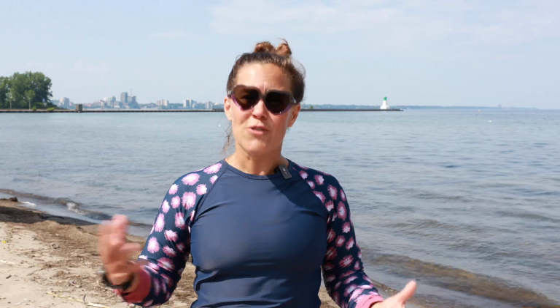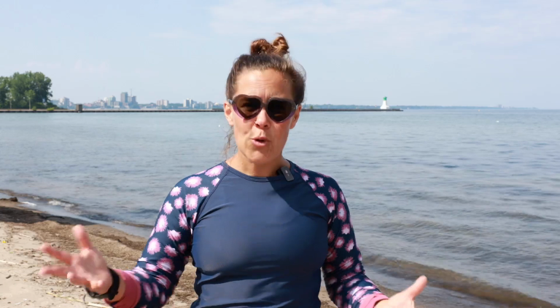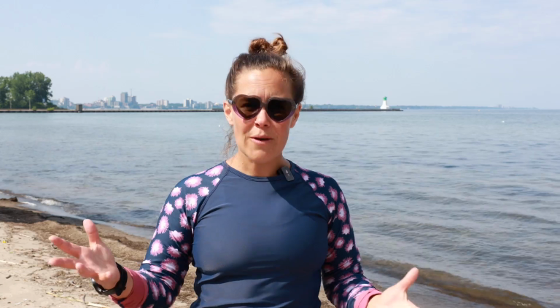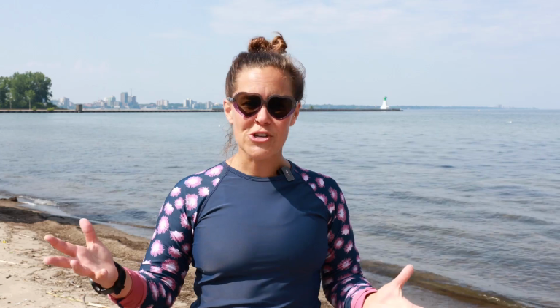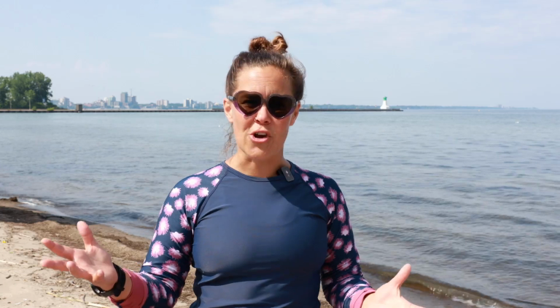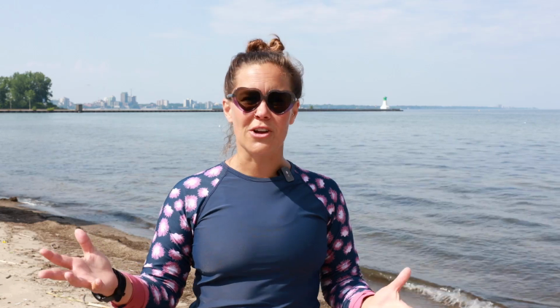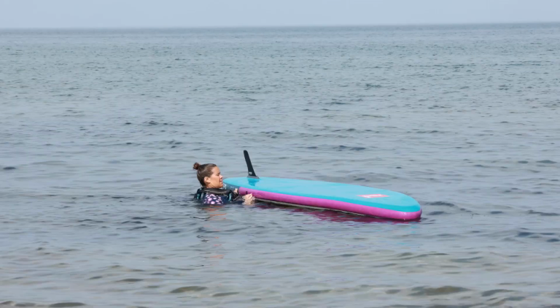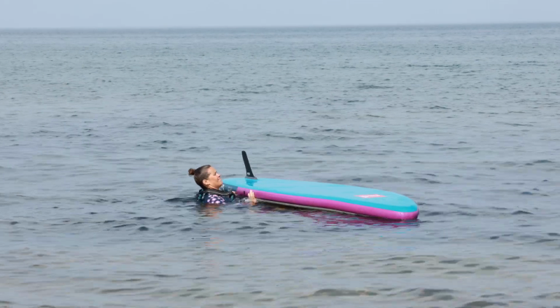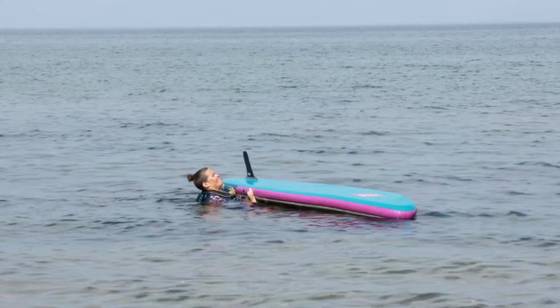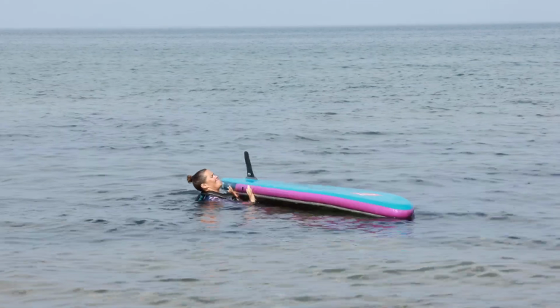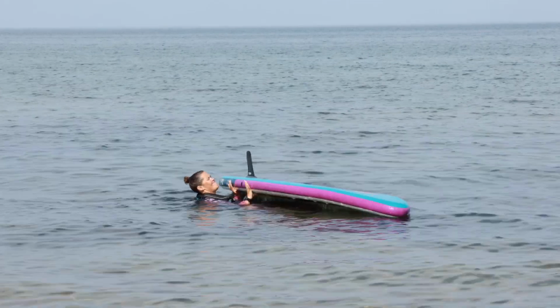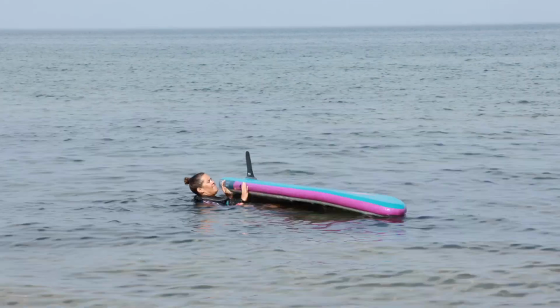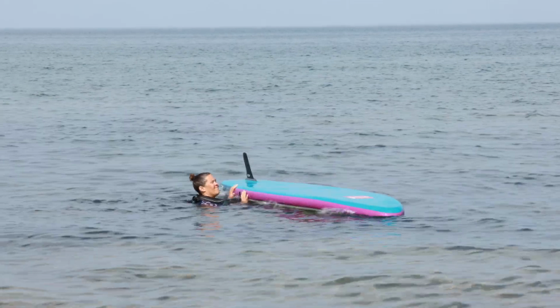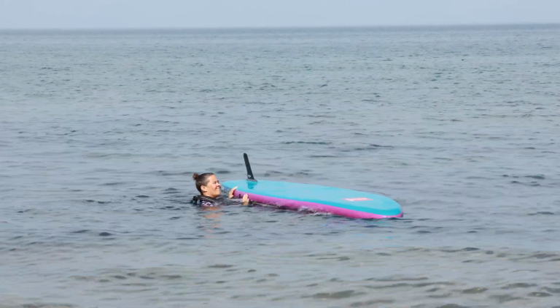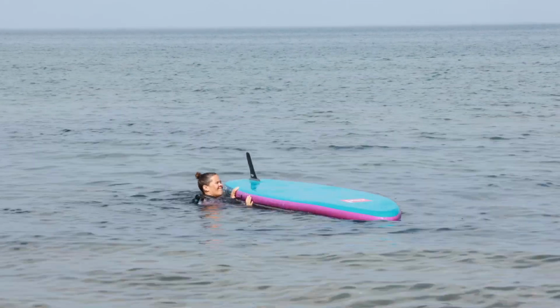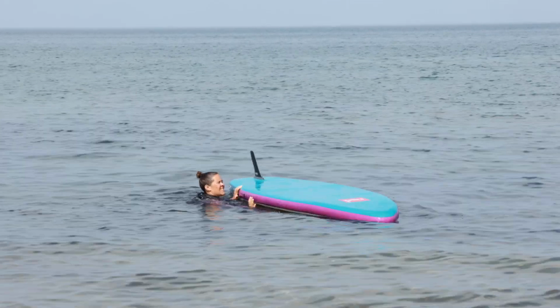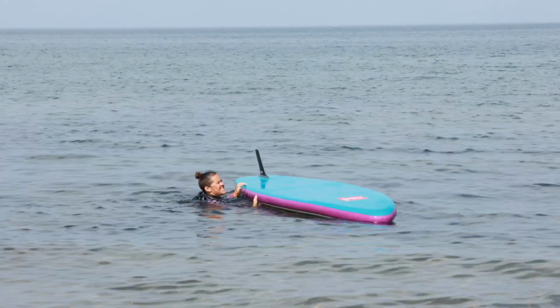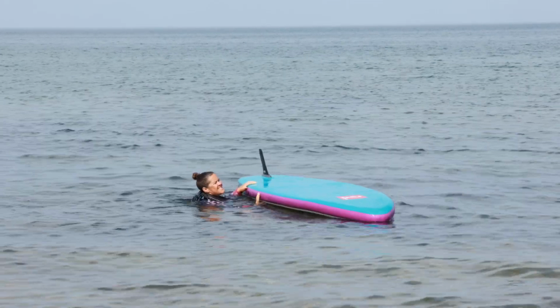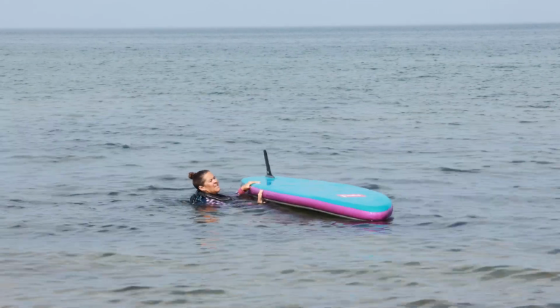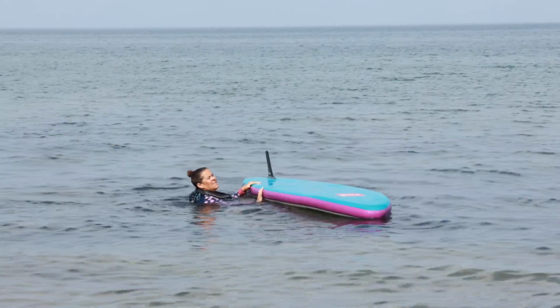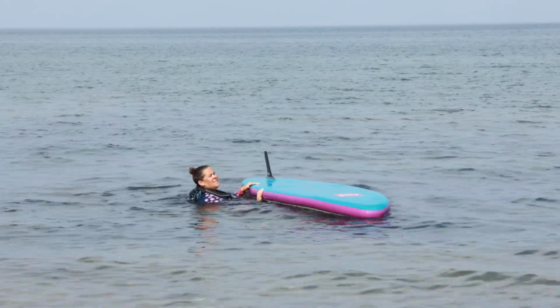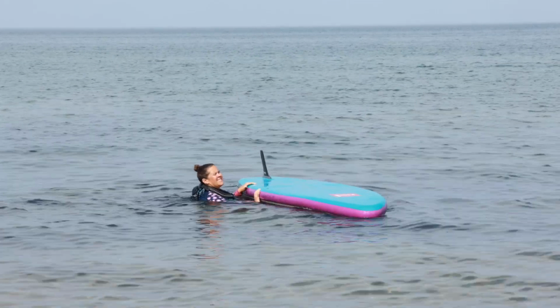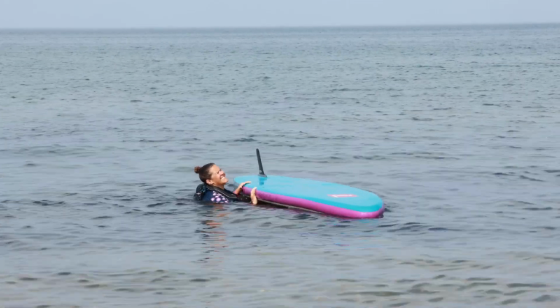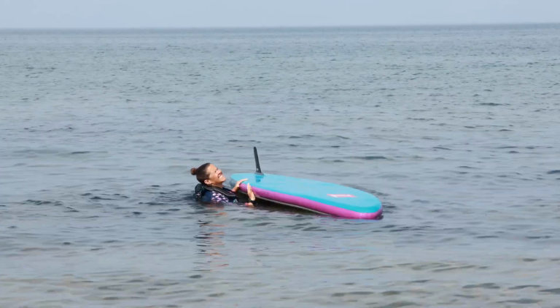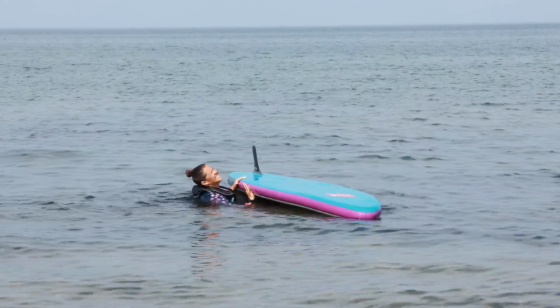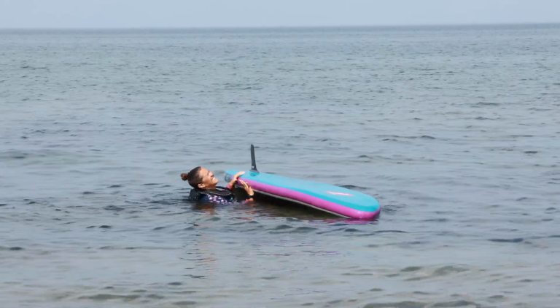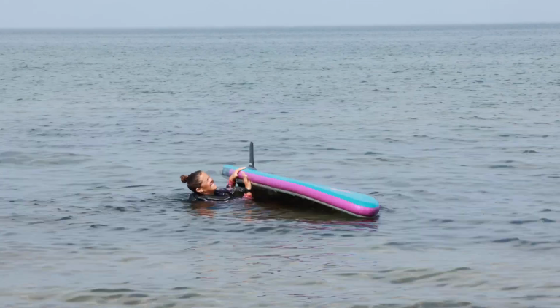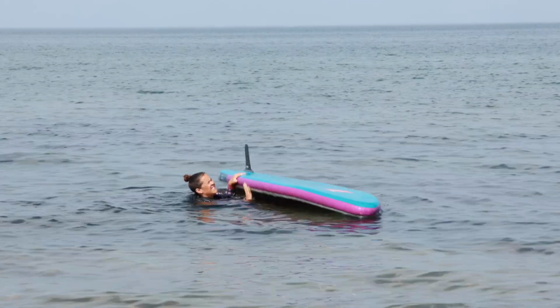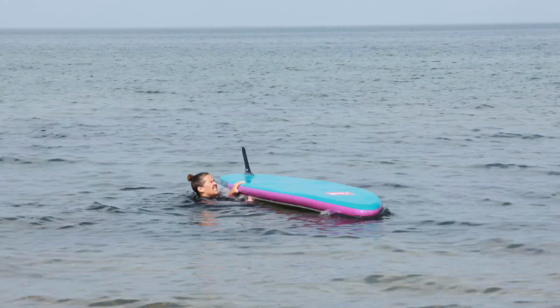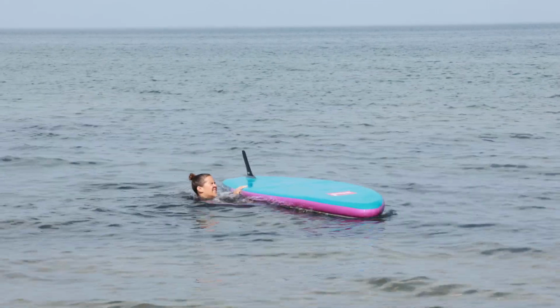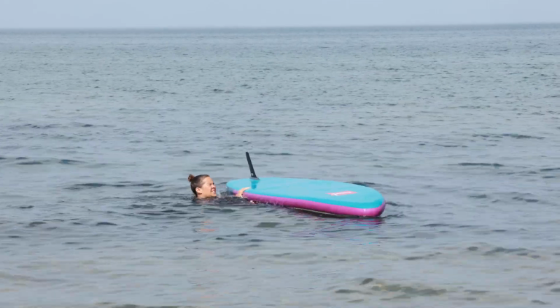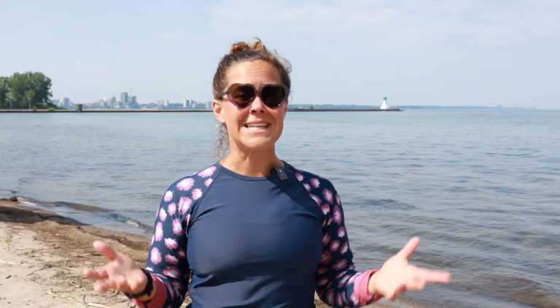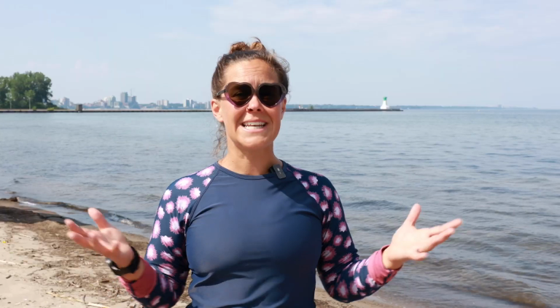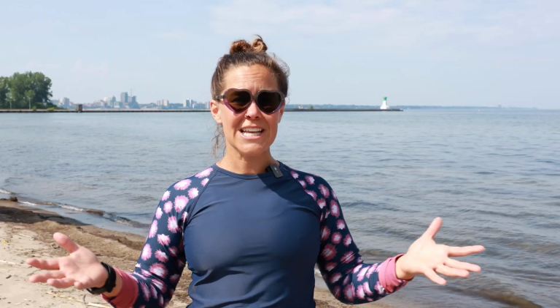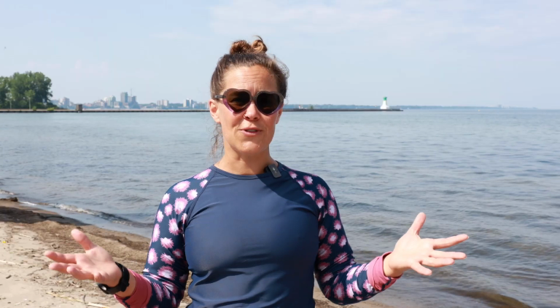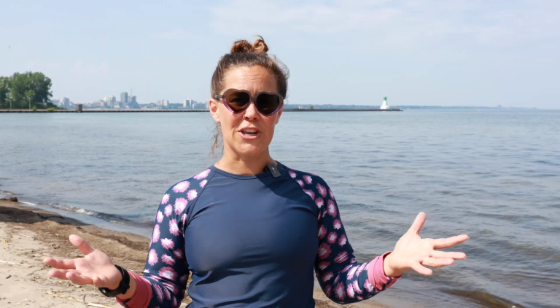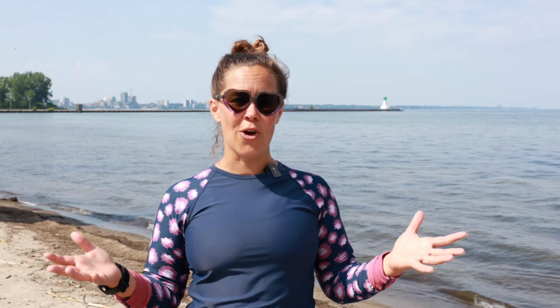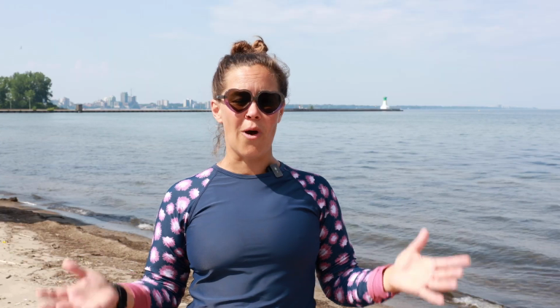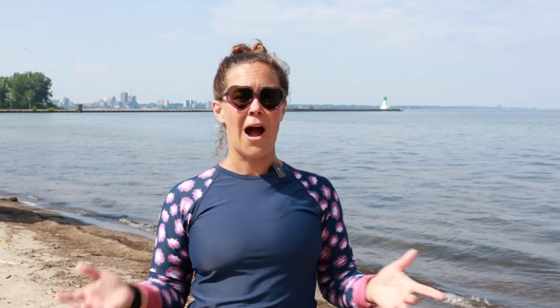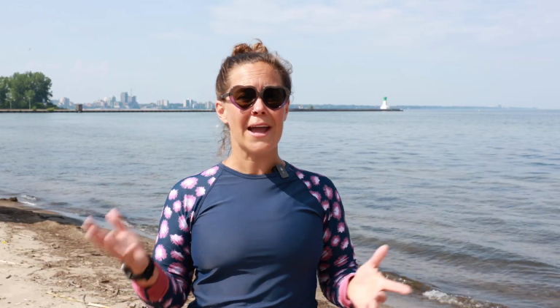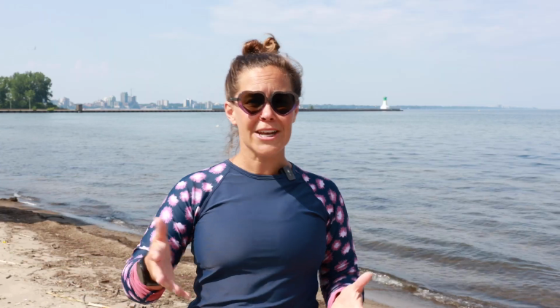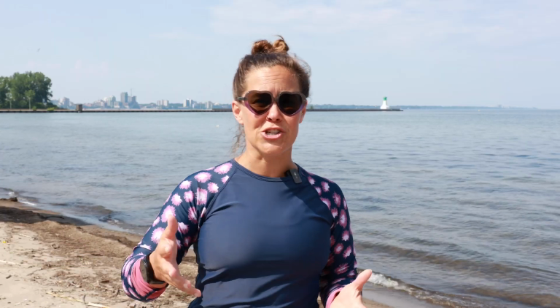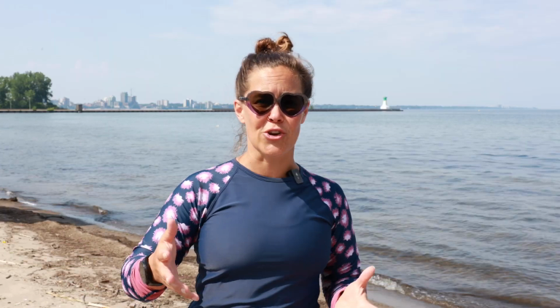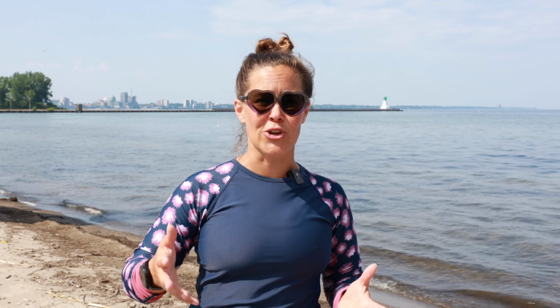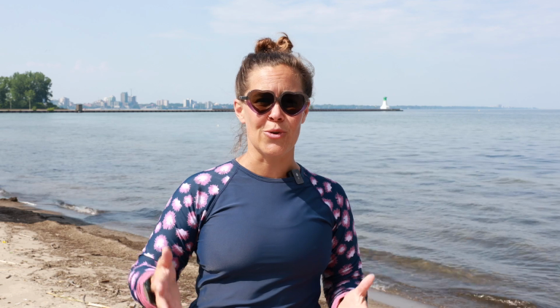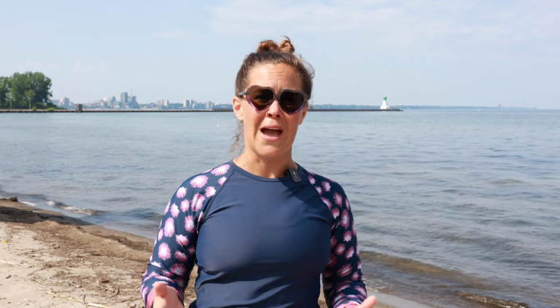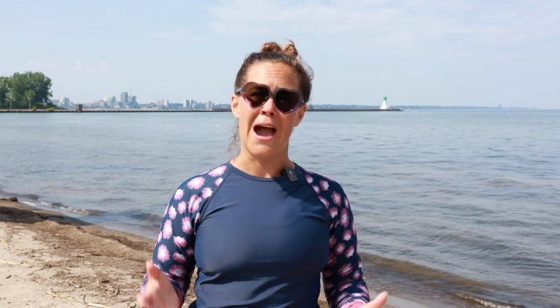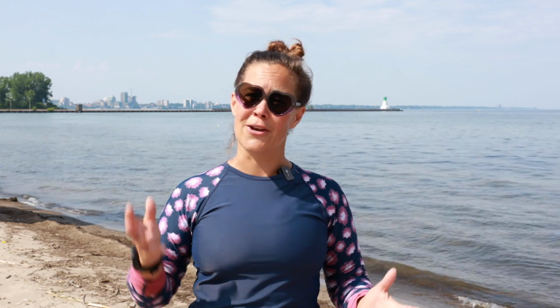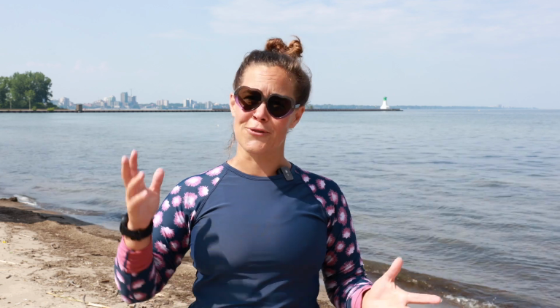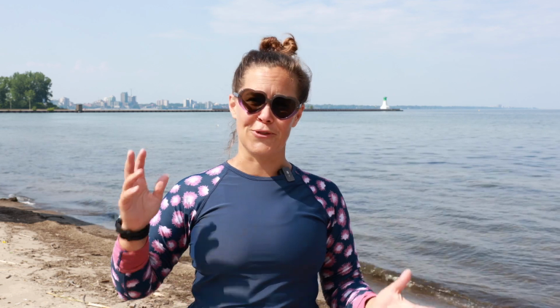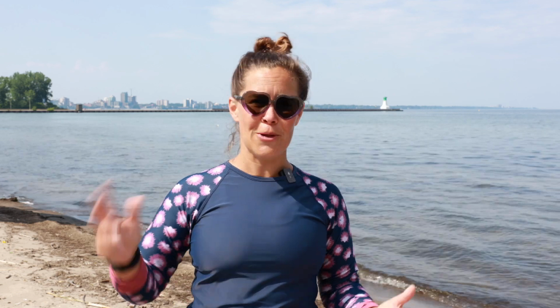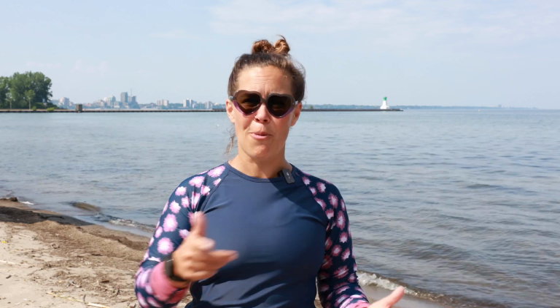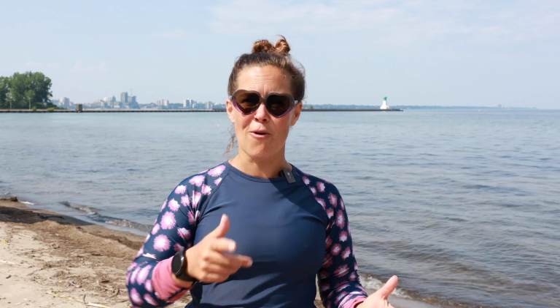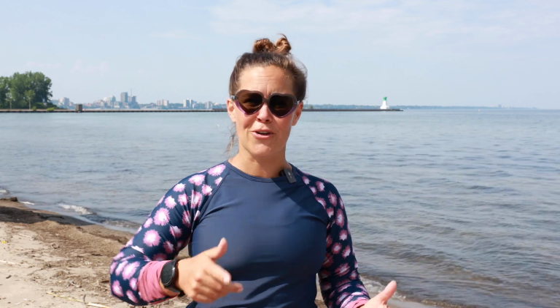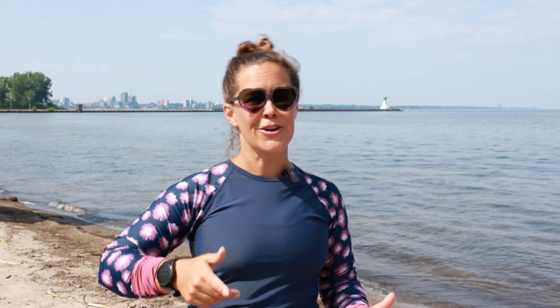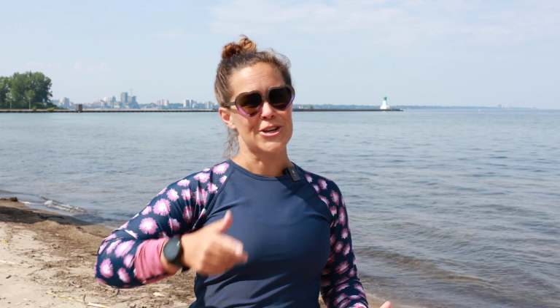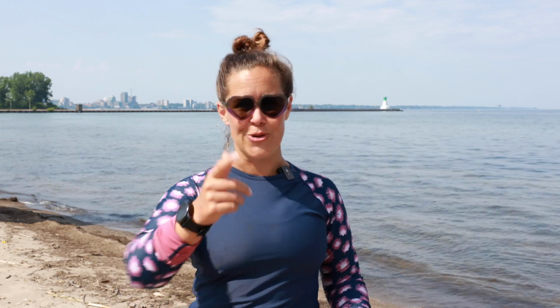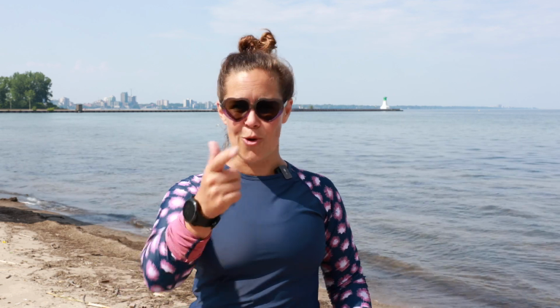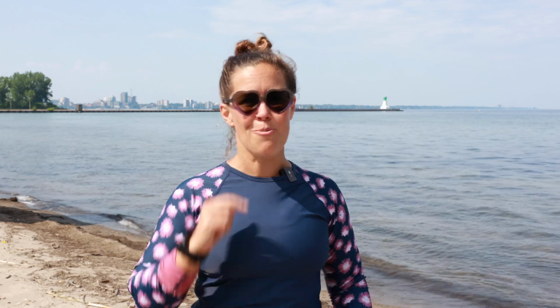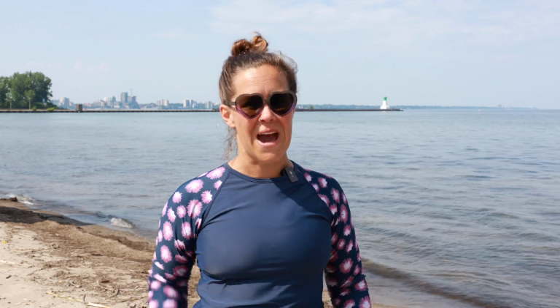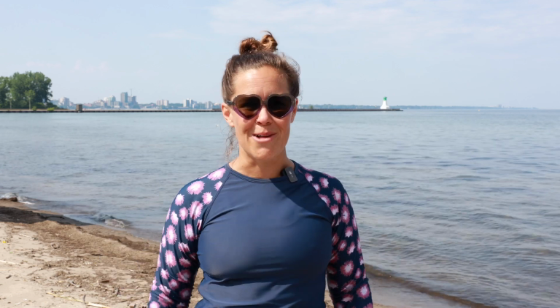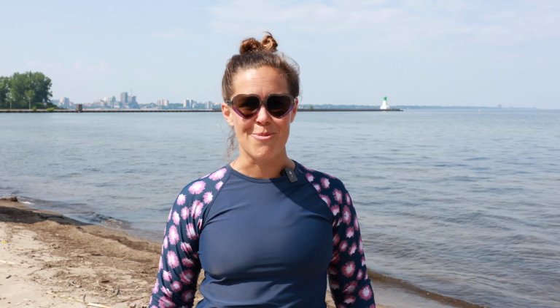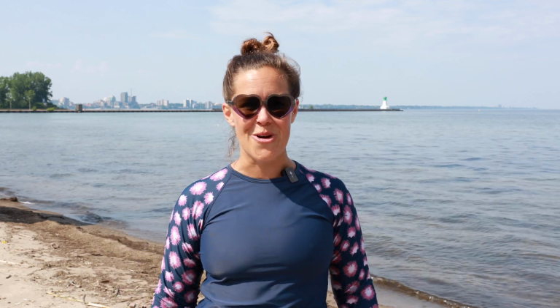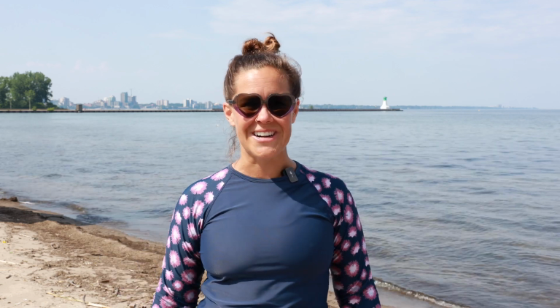Have you ever struggled to flip your board over in the water solo? In today's video, I'm going to show you how to flip over your paddle board.